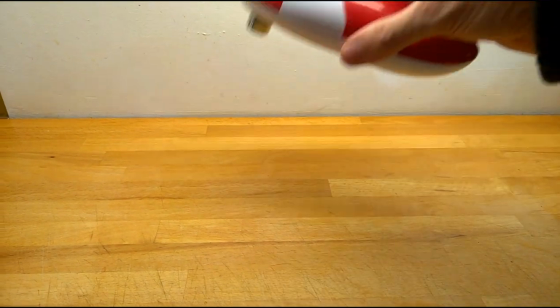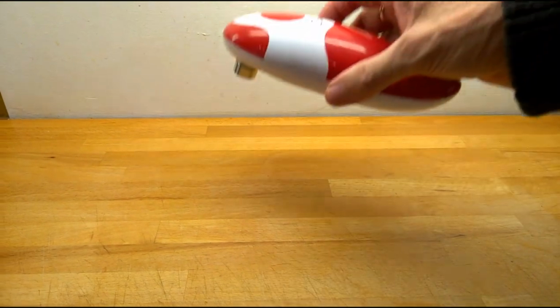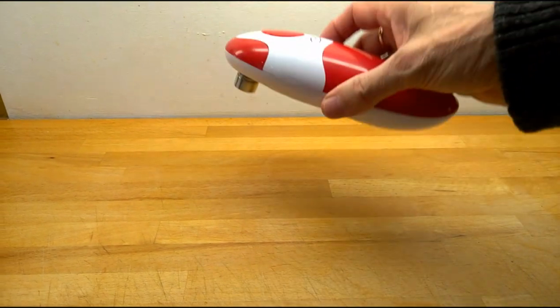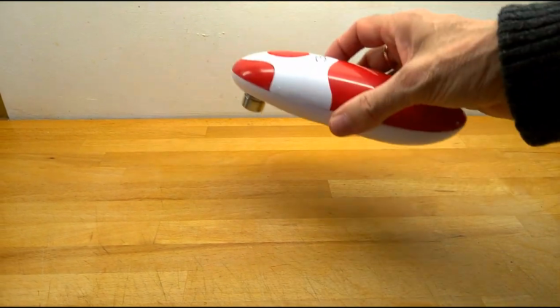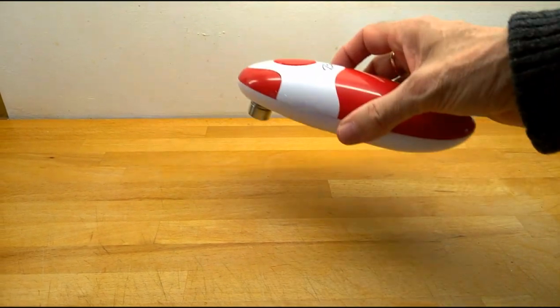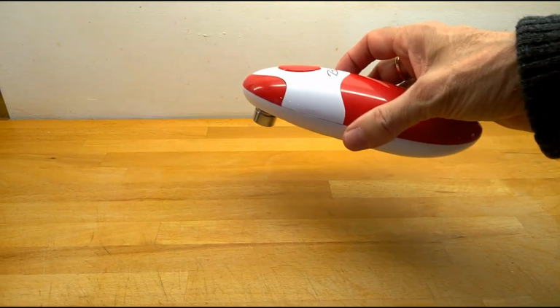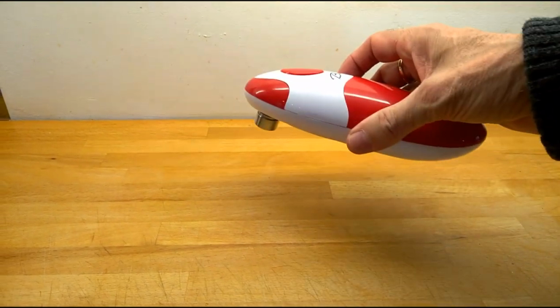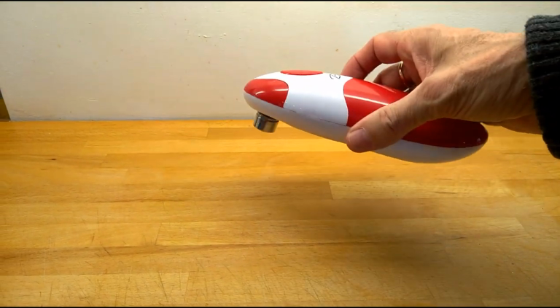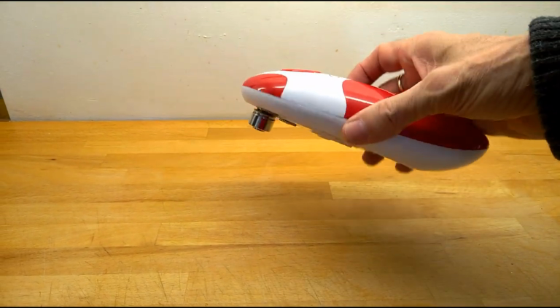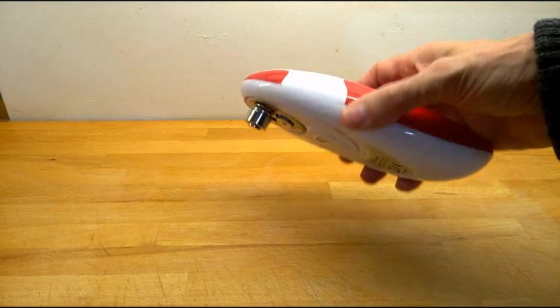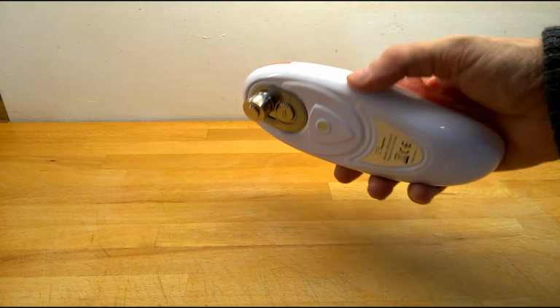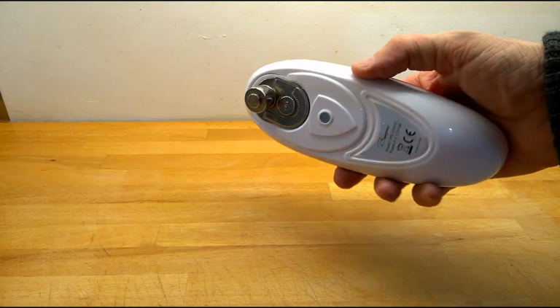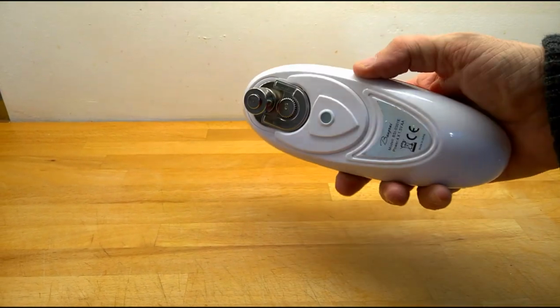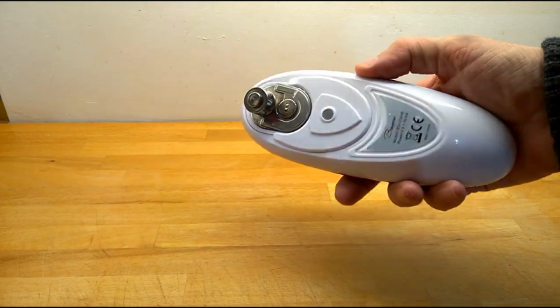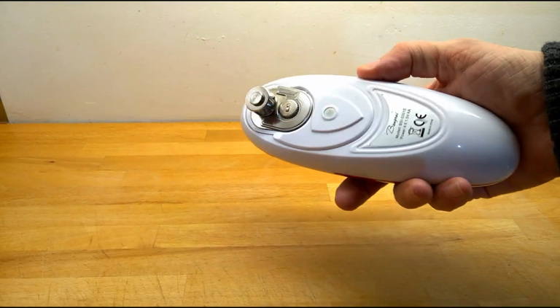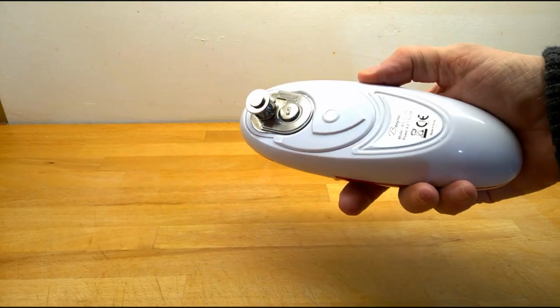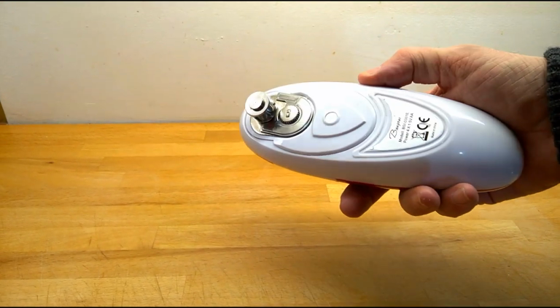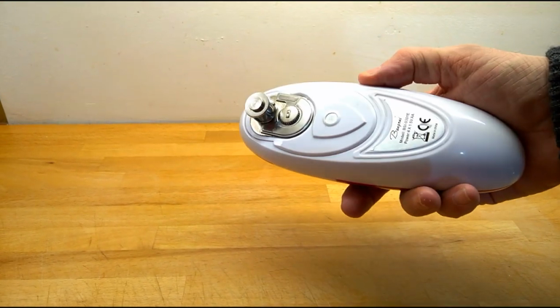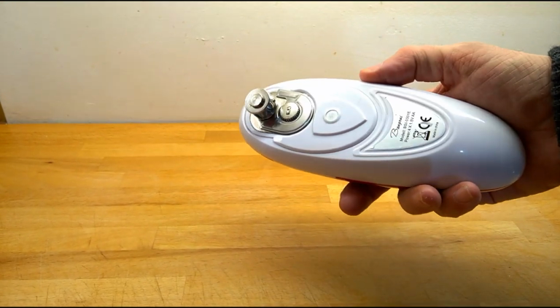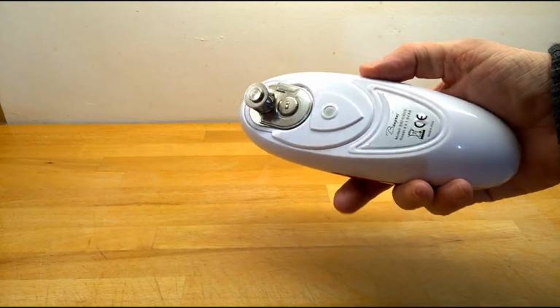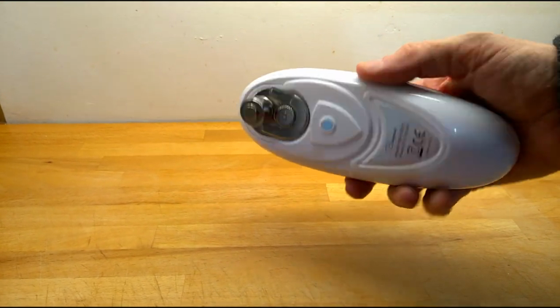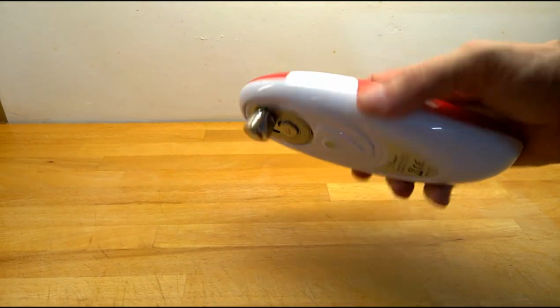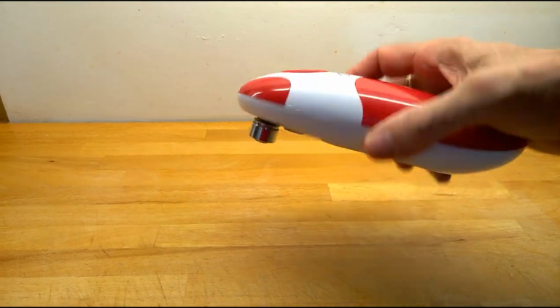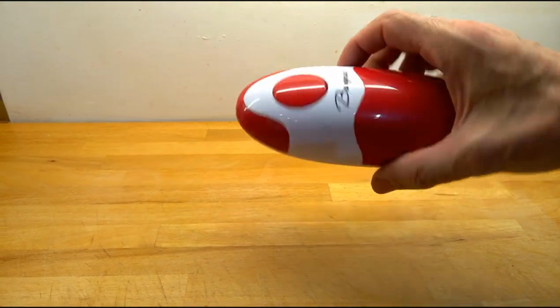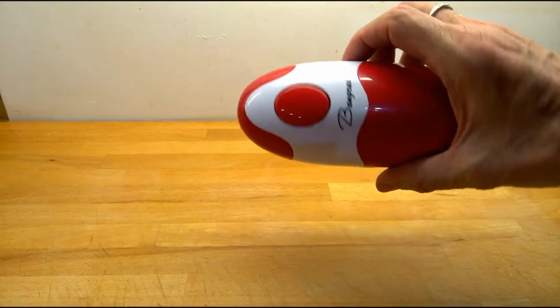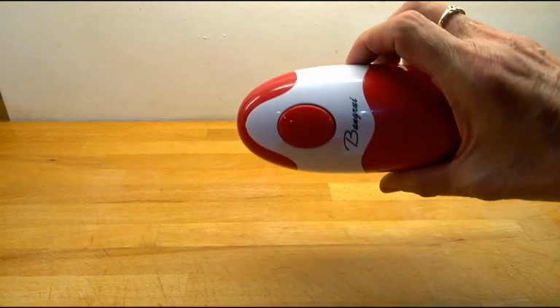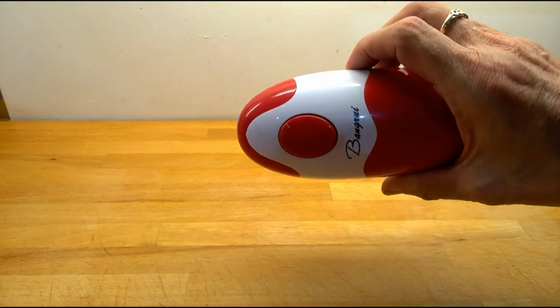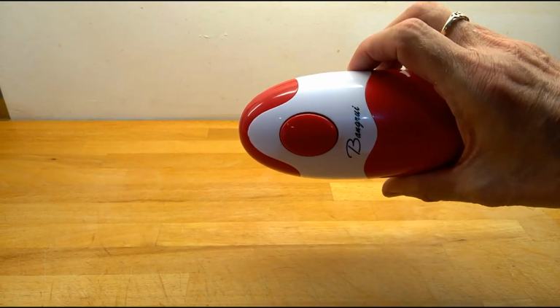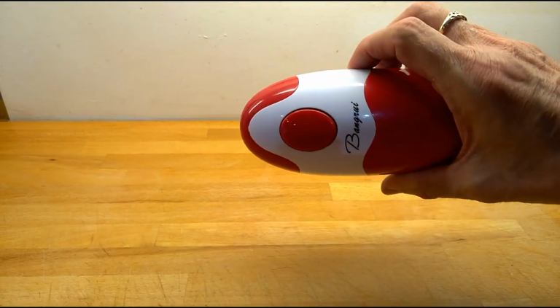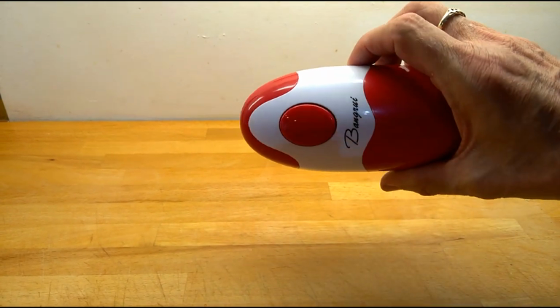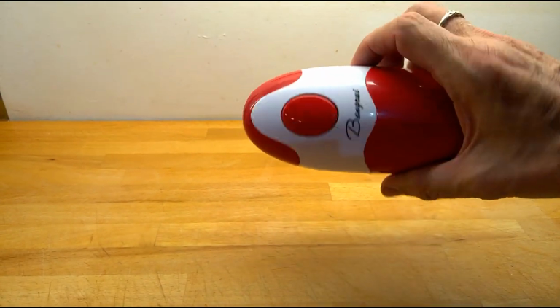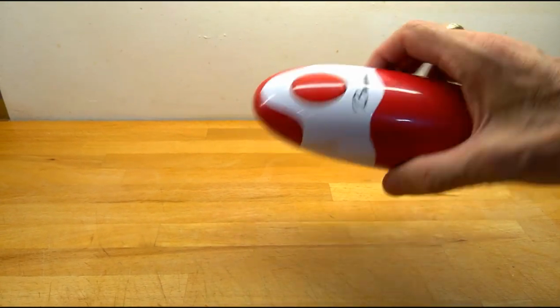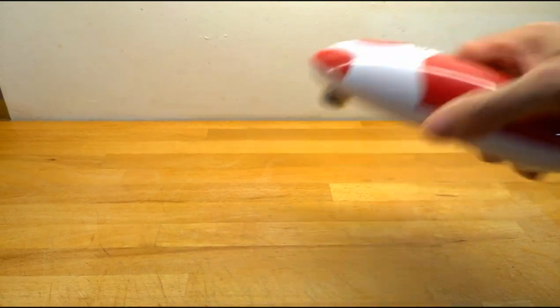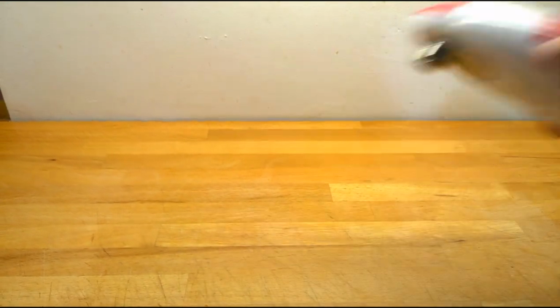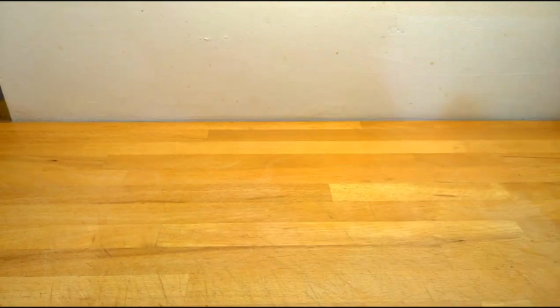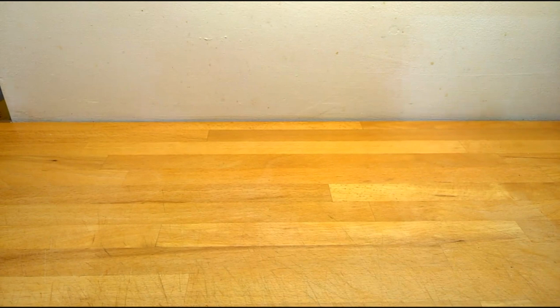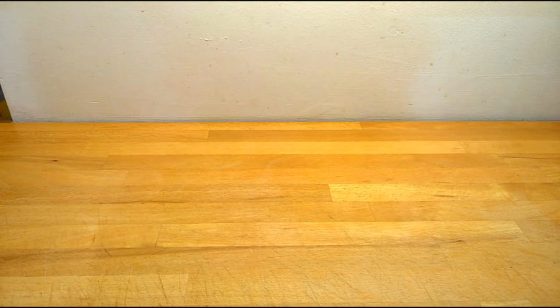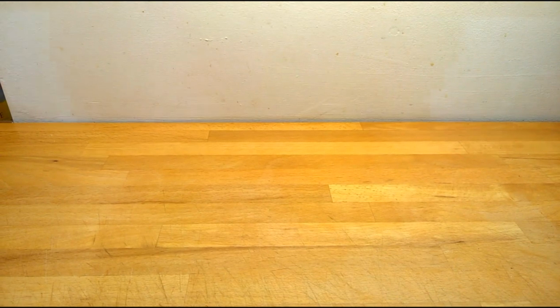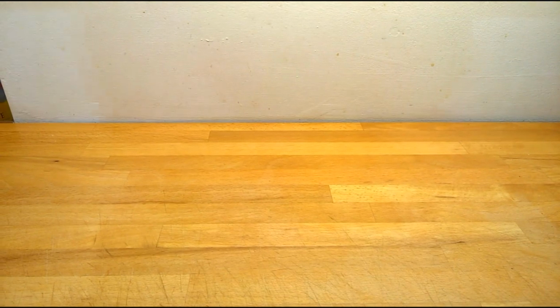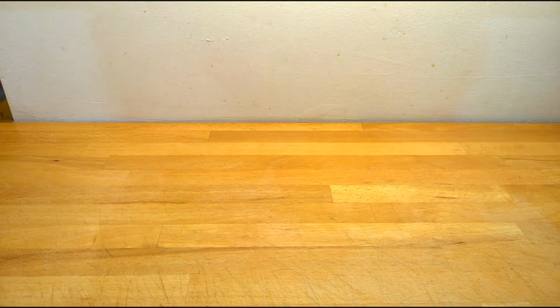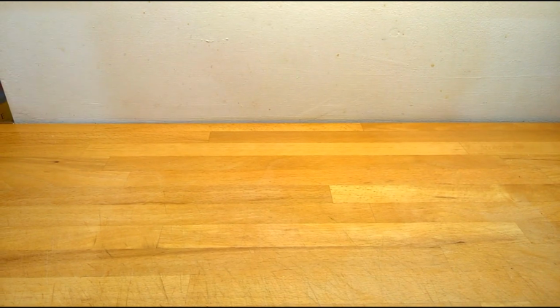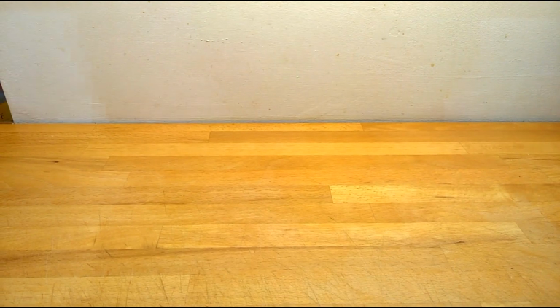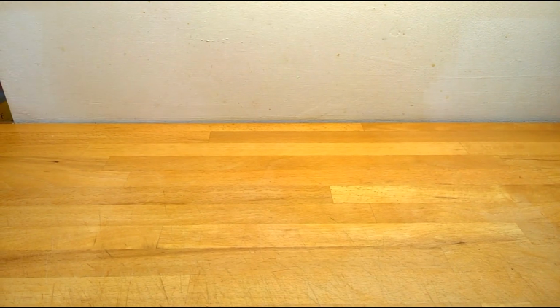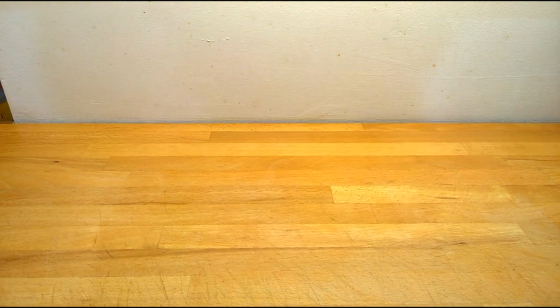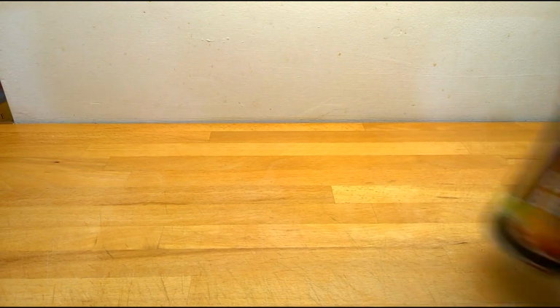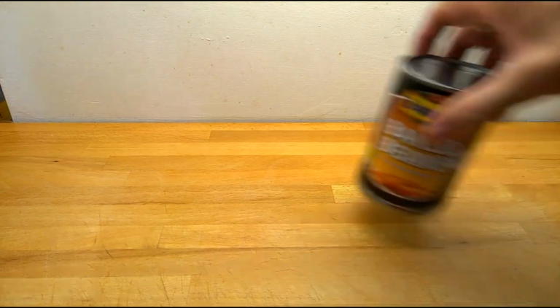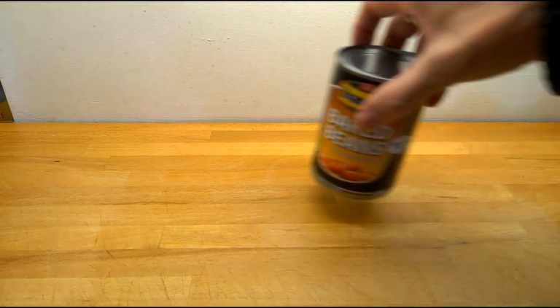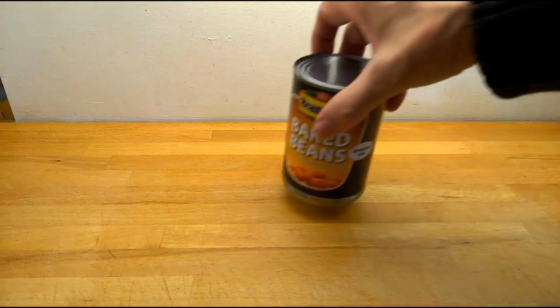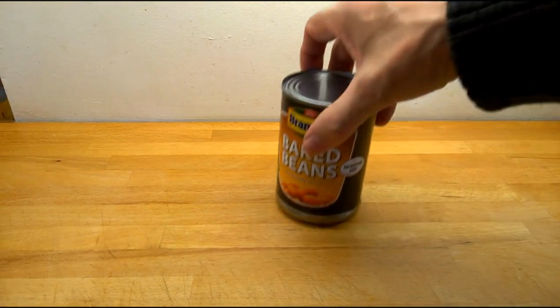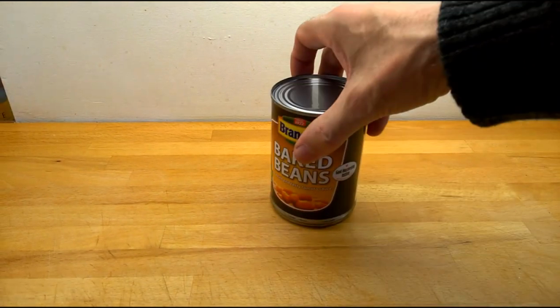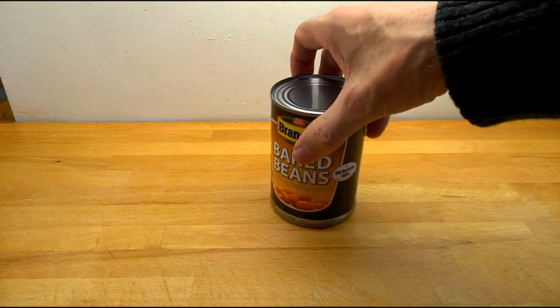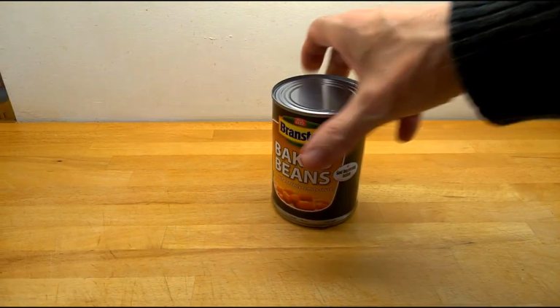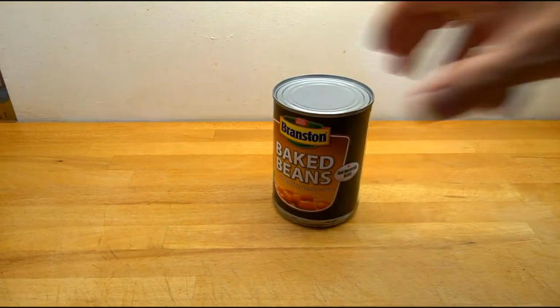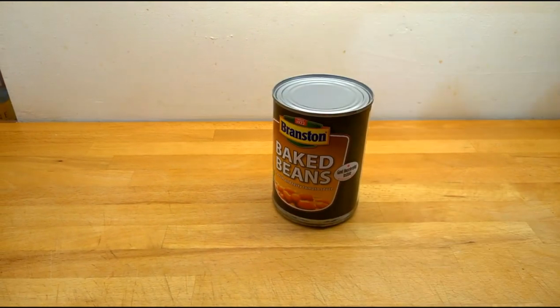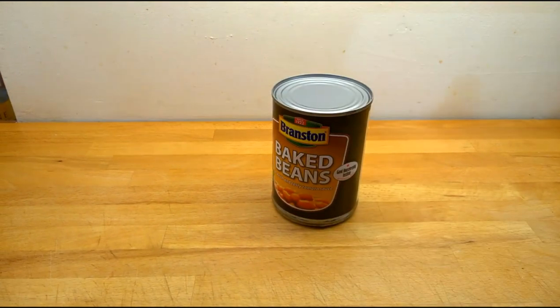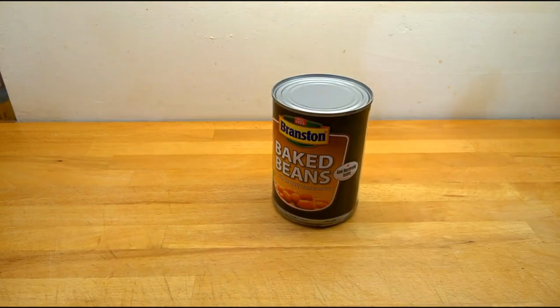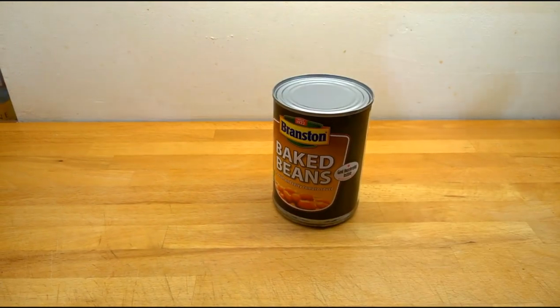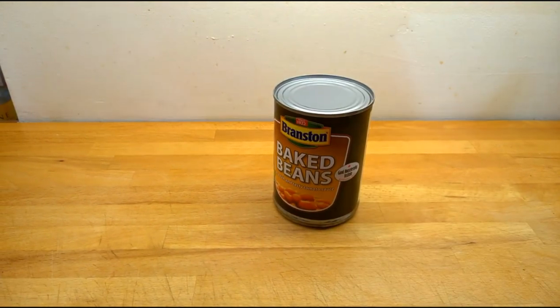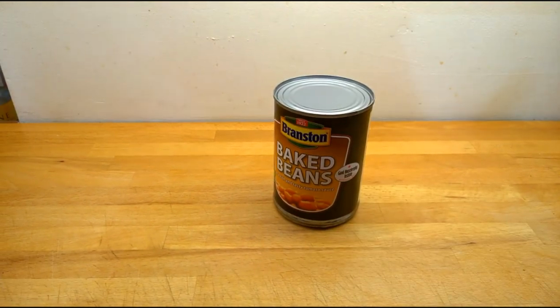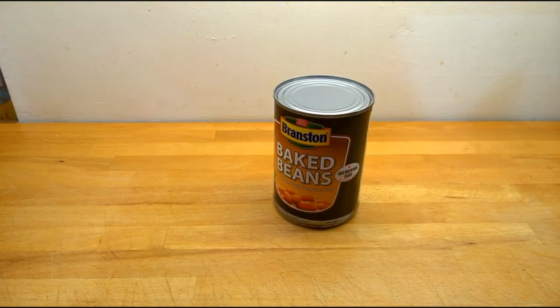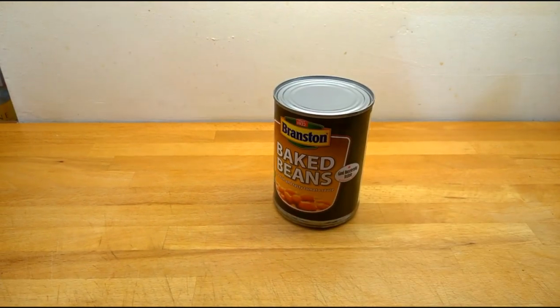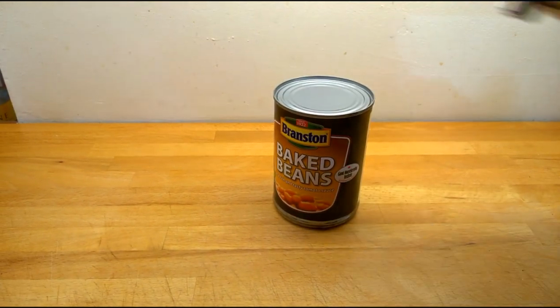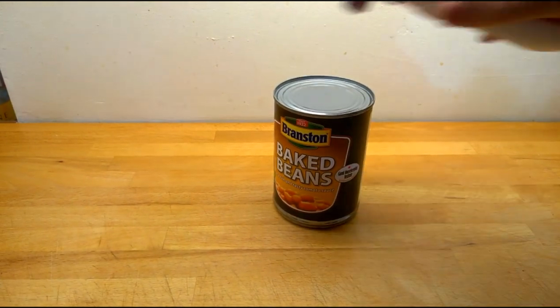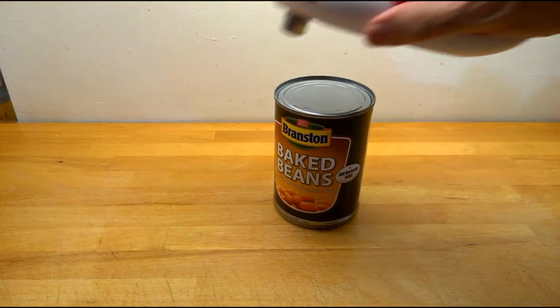This is an absolutely fantastic bit of kit, much better than I thought it was going to be when I purchased it, even though I have wanted one for ages.